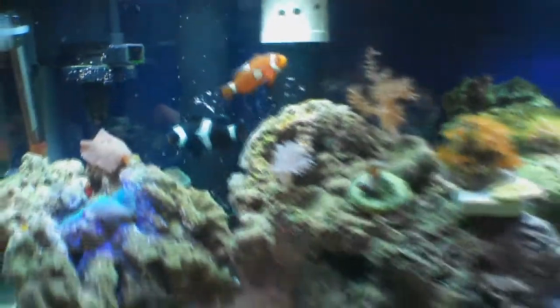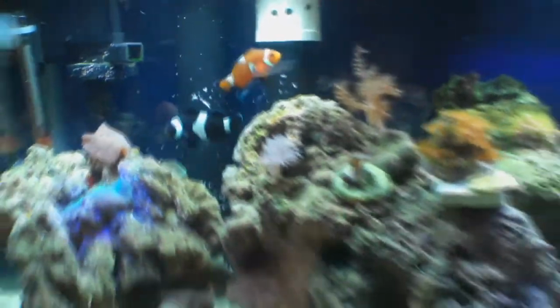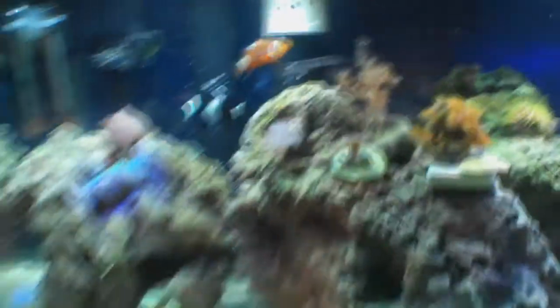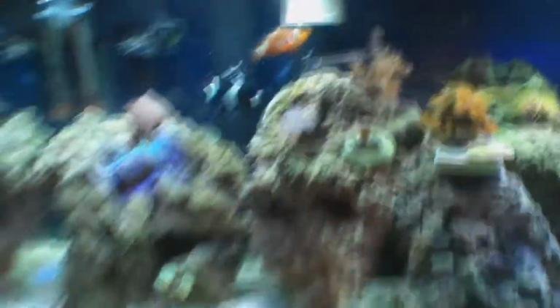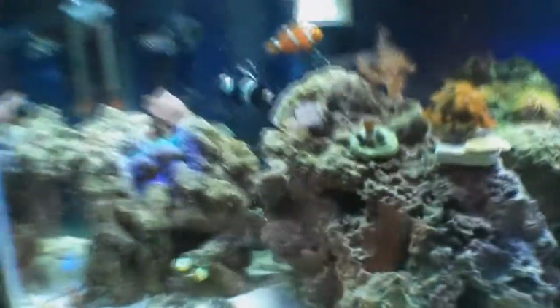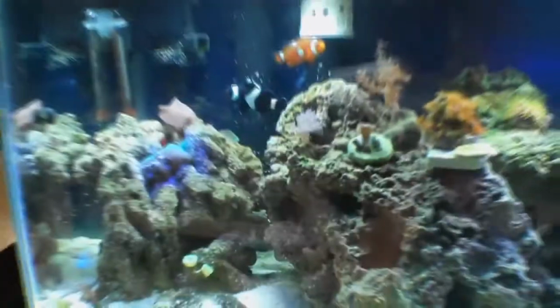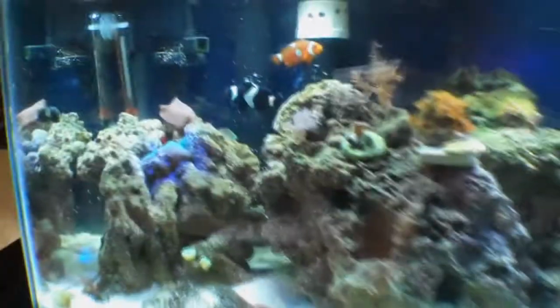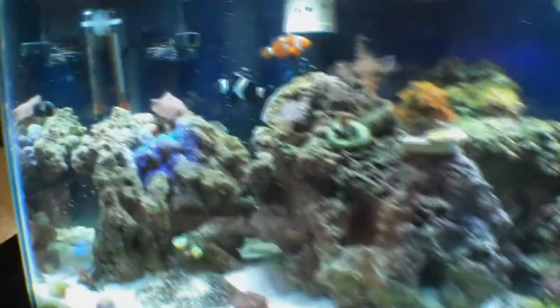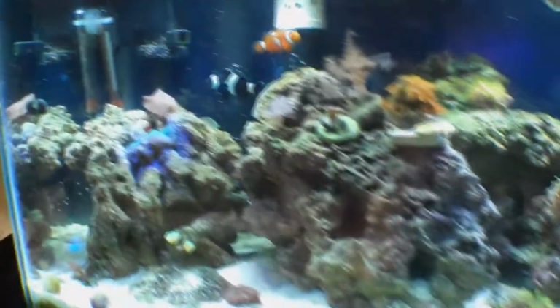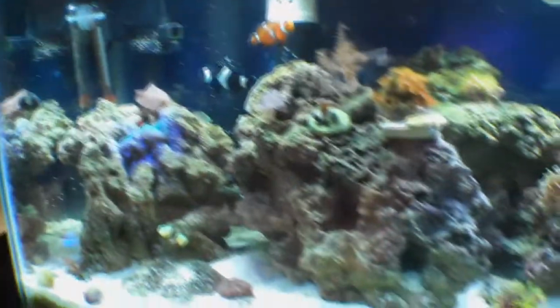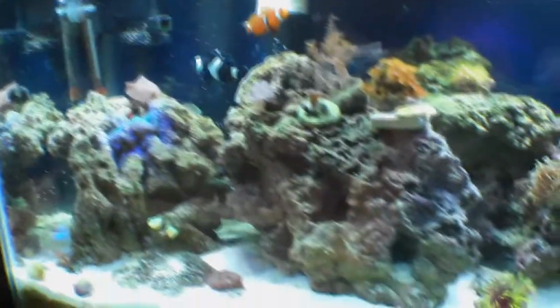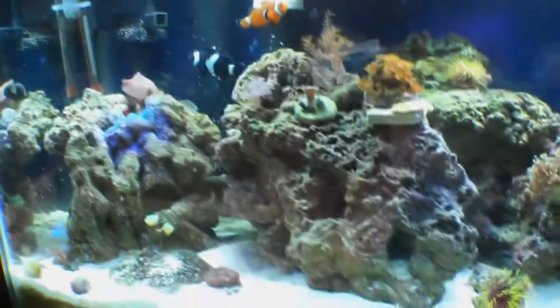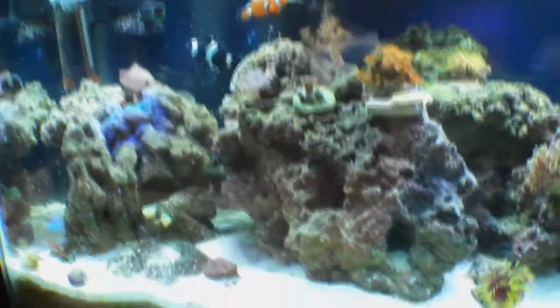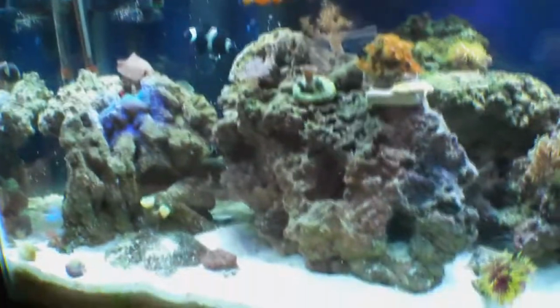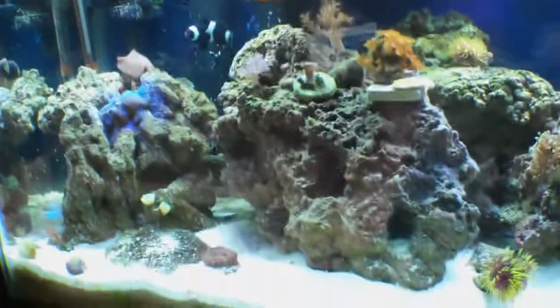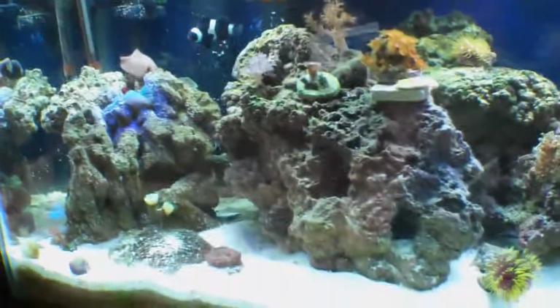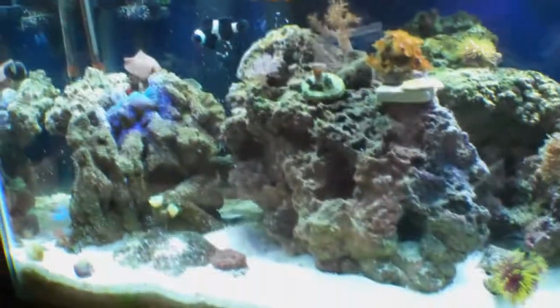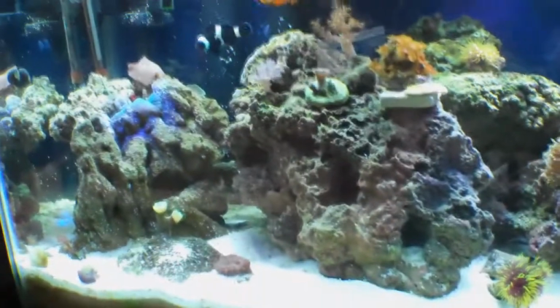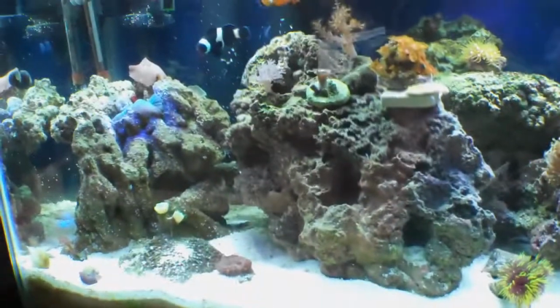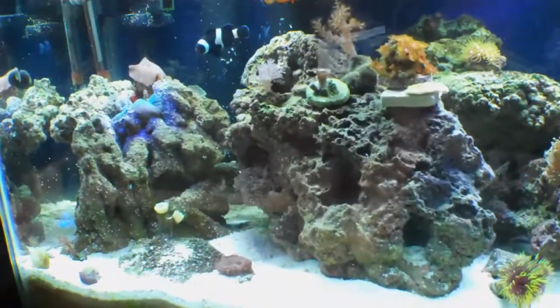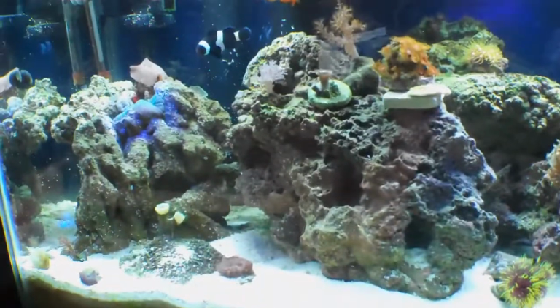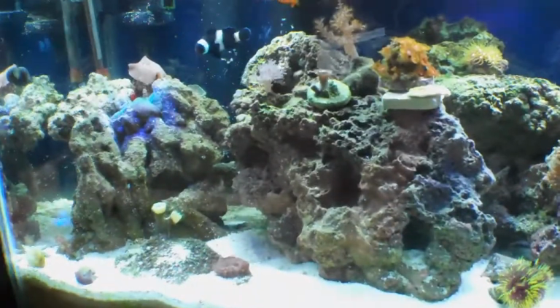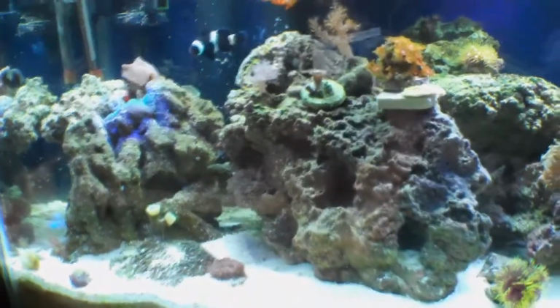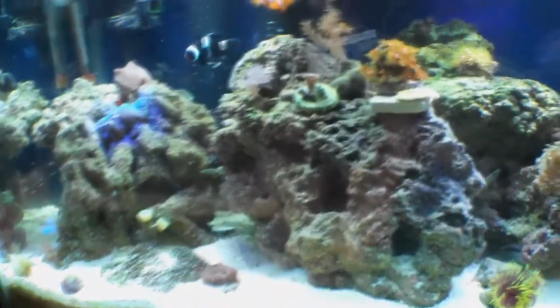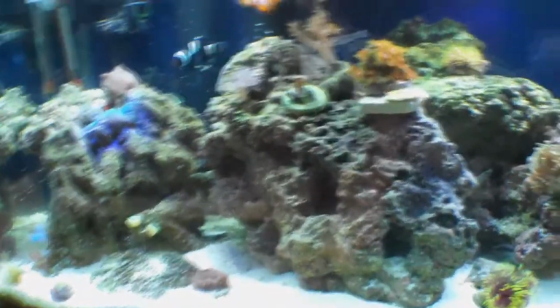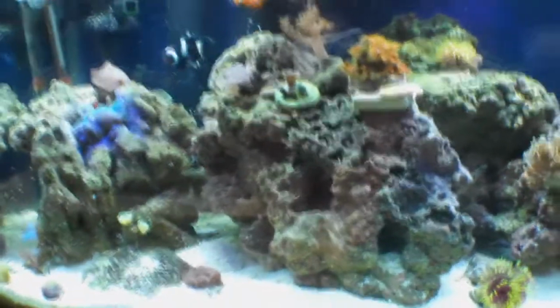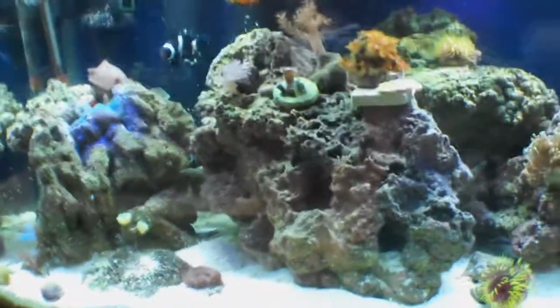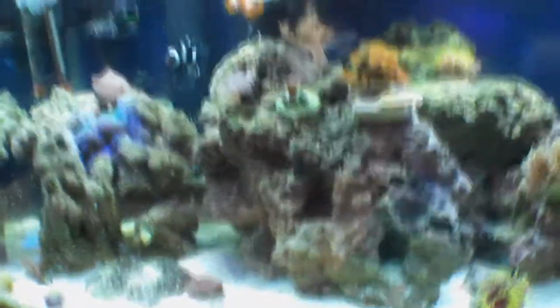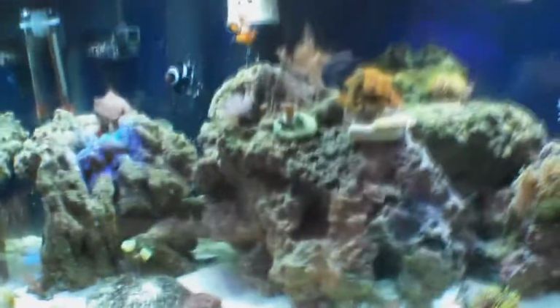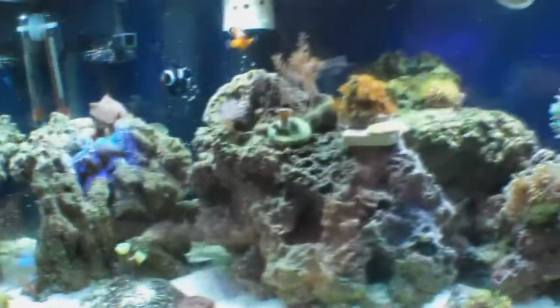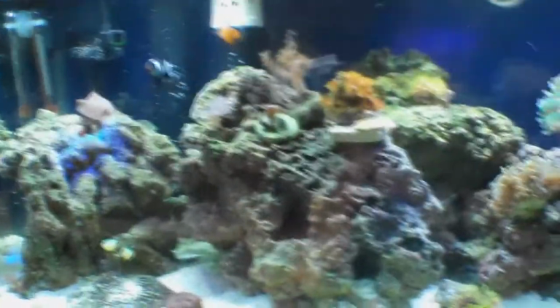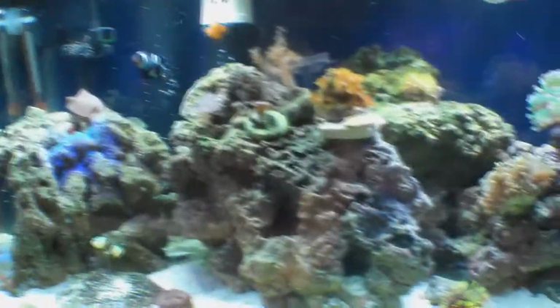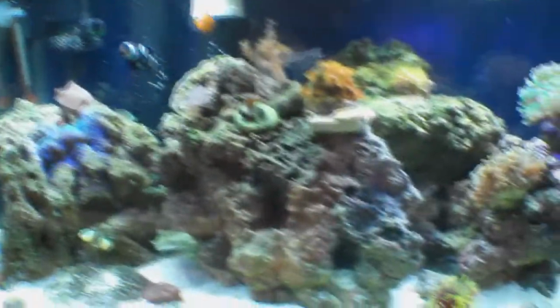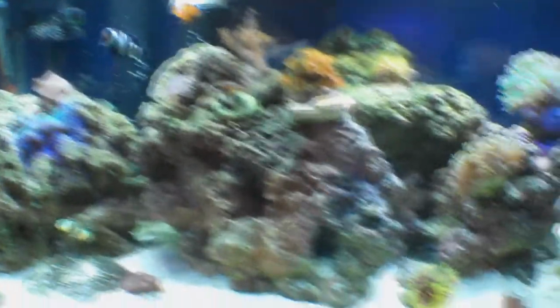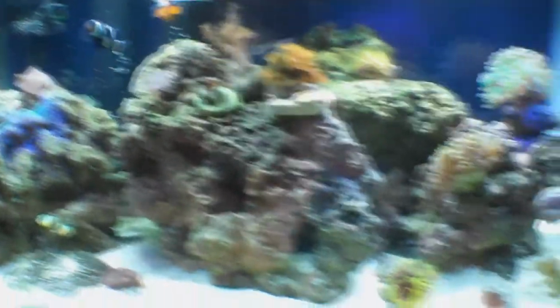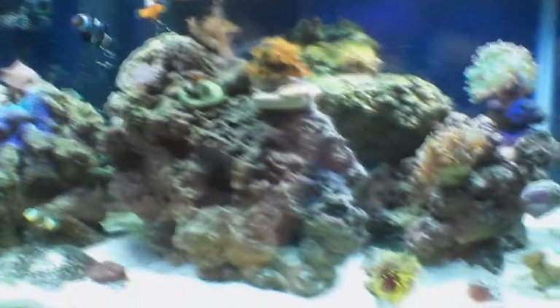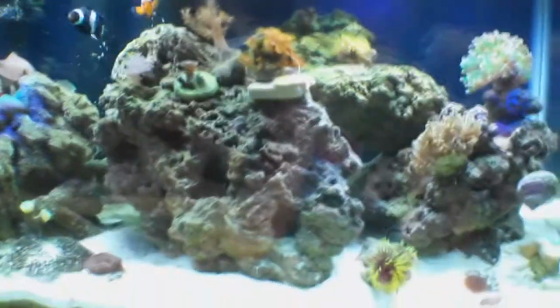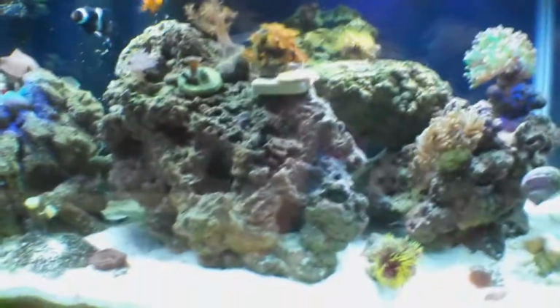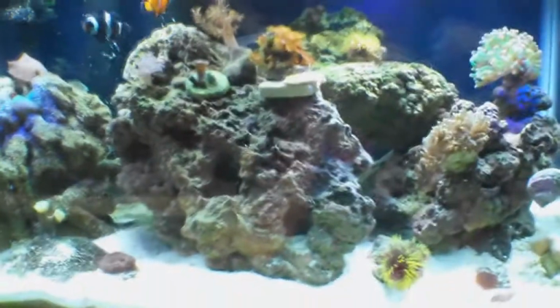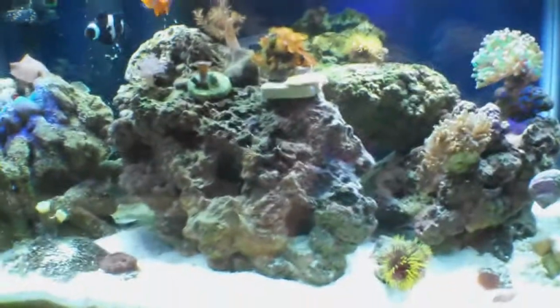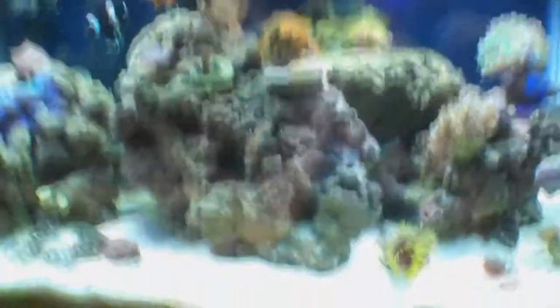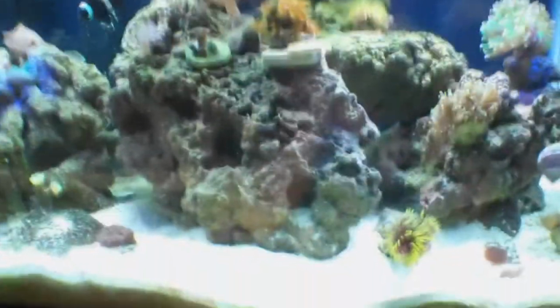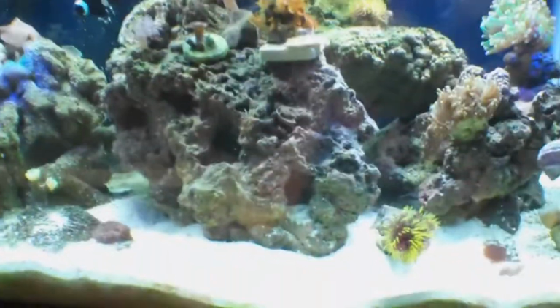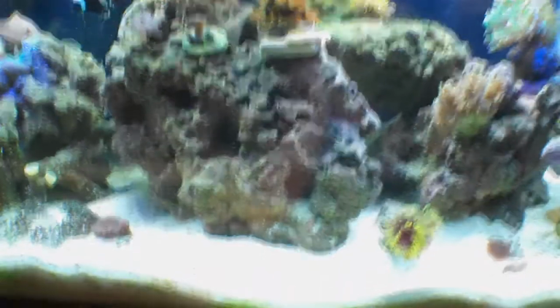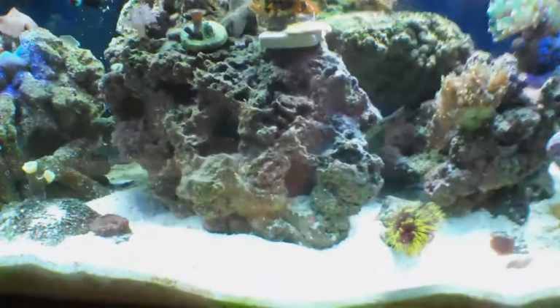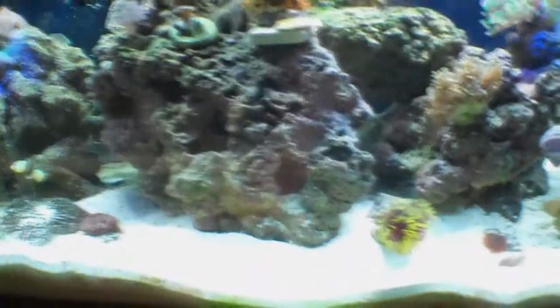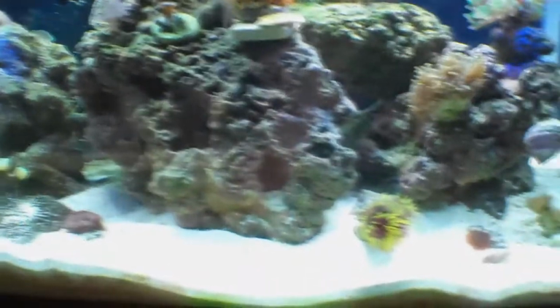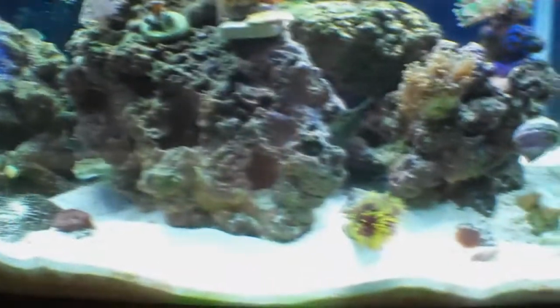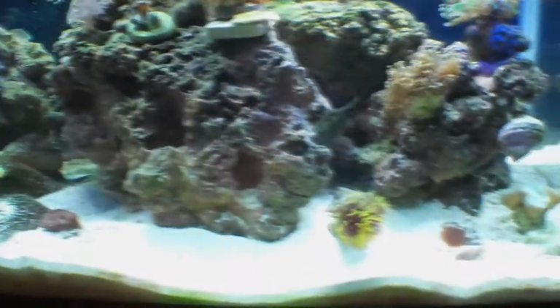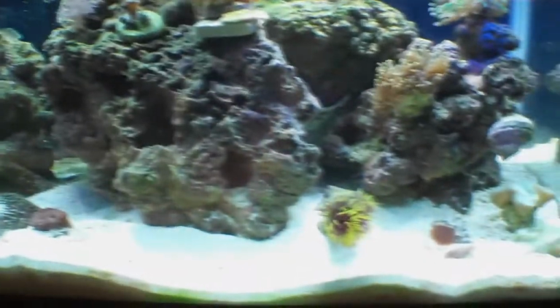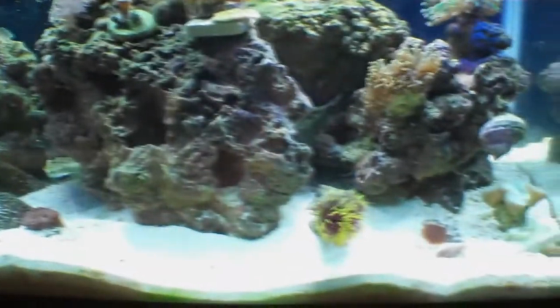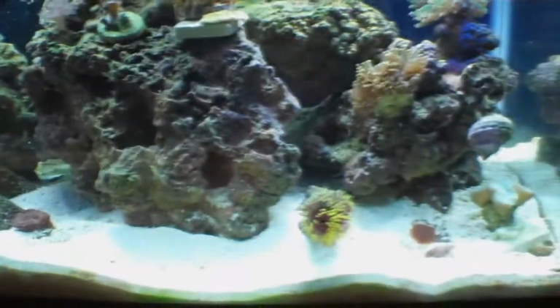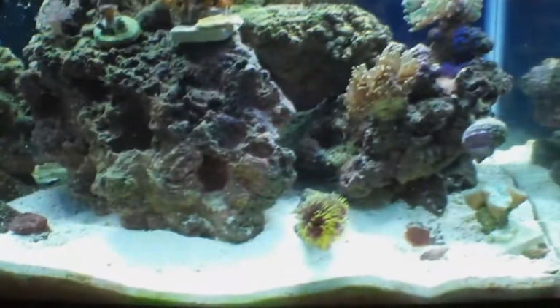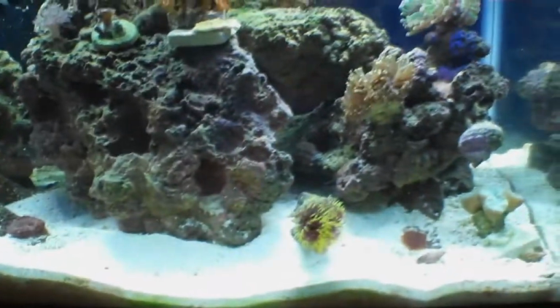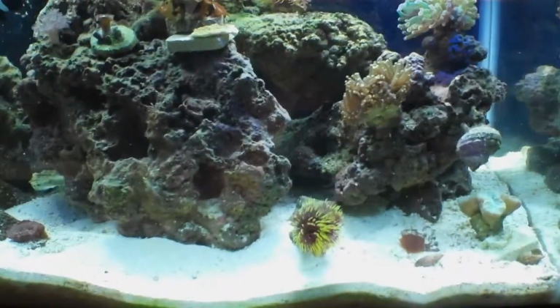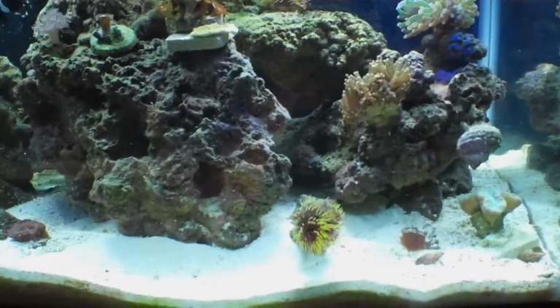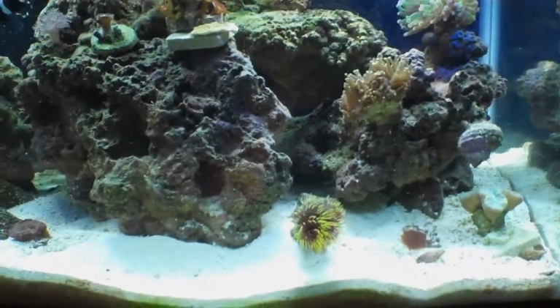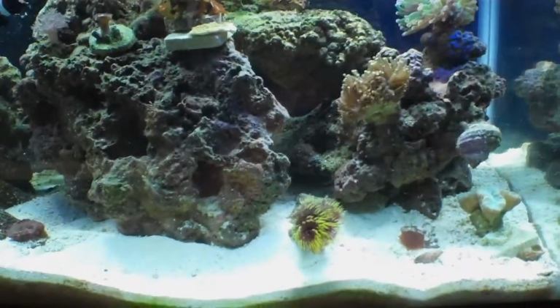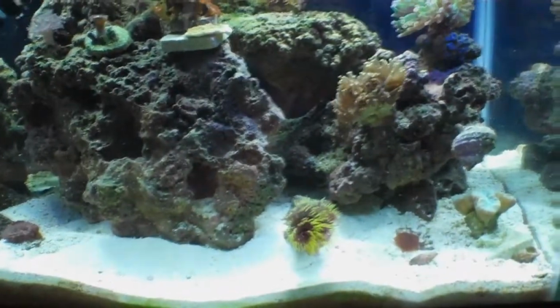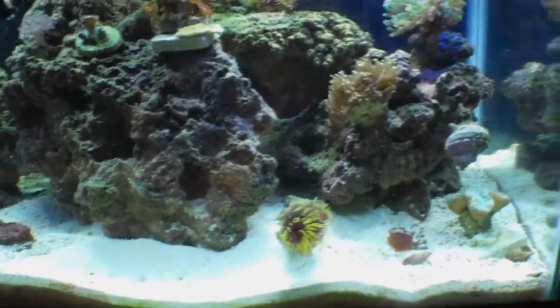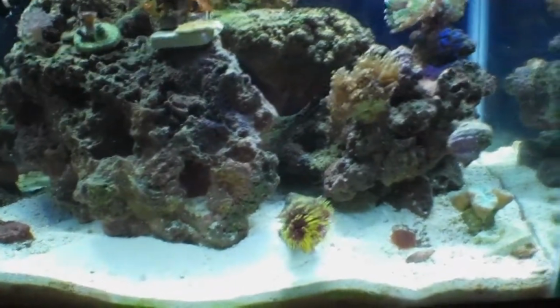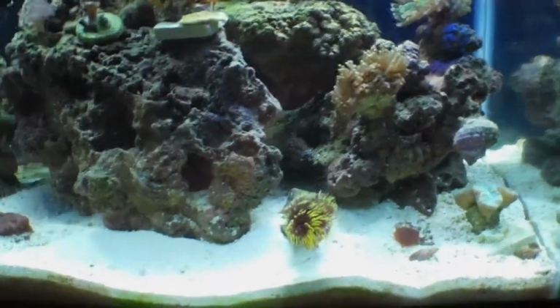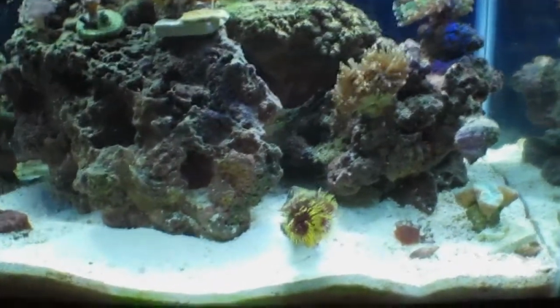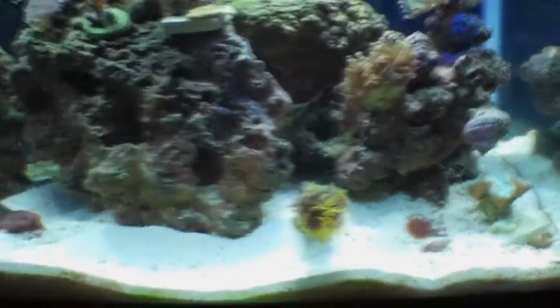That was just a preview of my new fish, I guess. I forgot you guys haven't seen it. Everything is doing good.